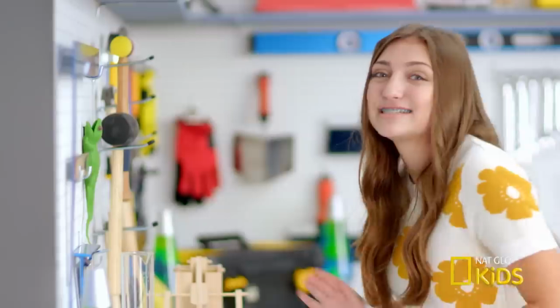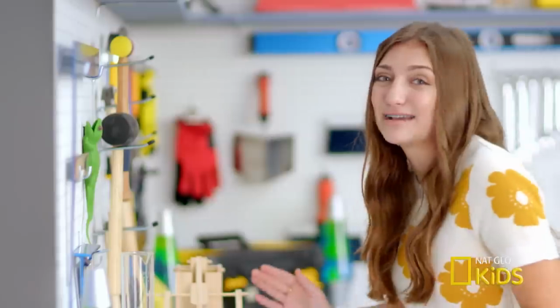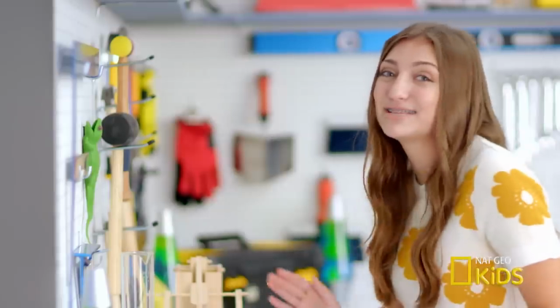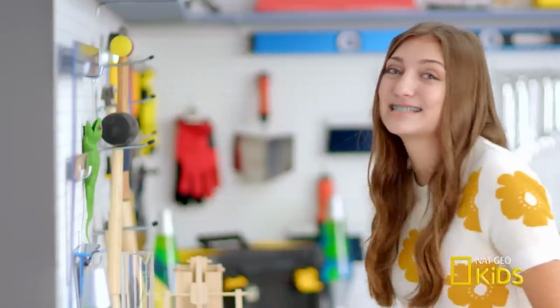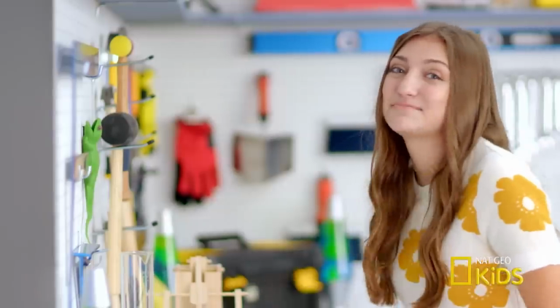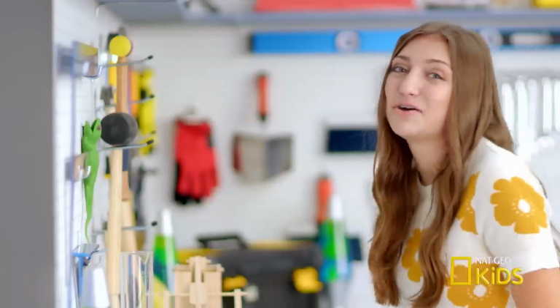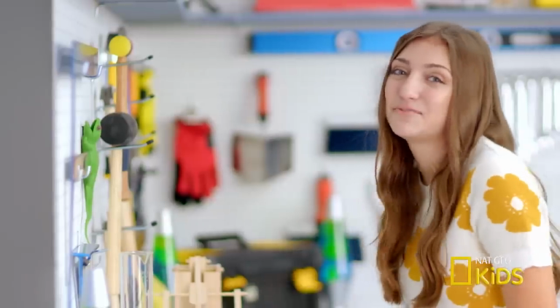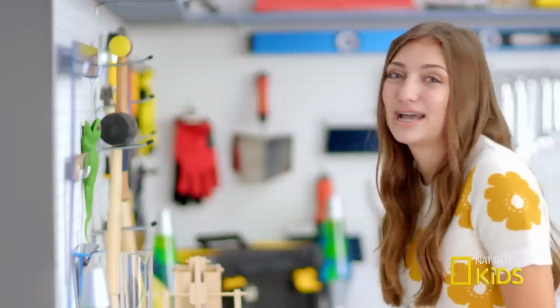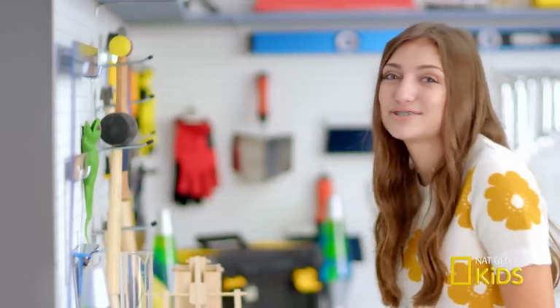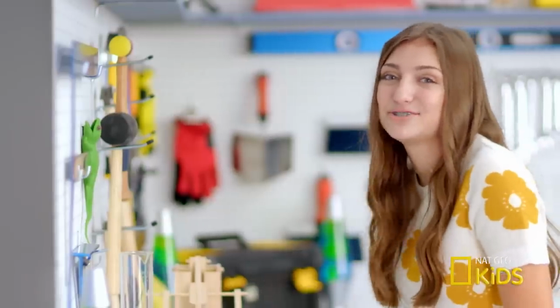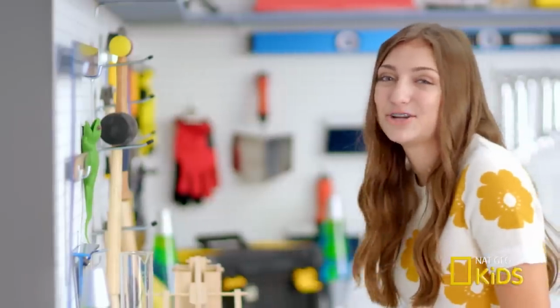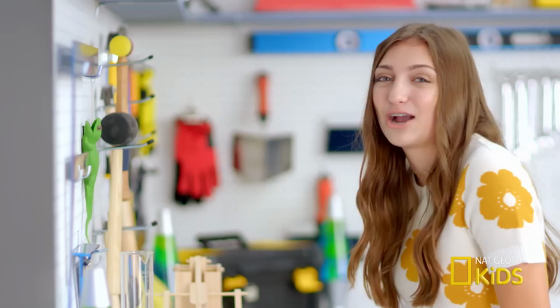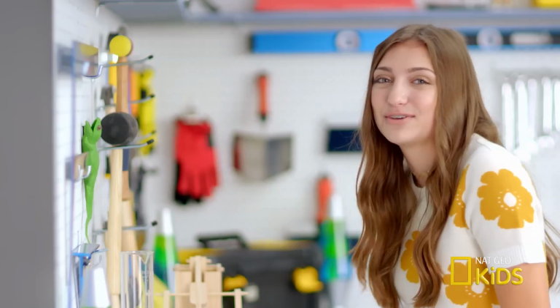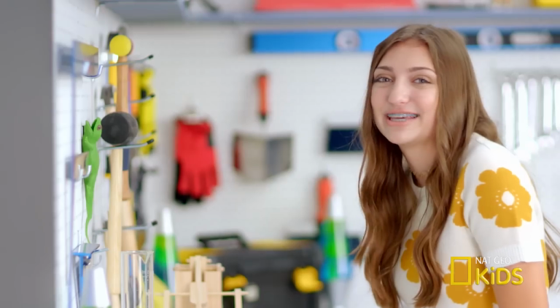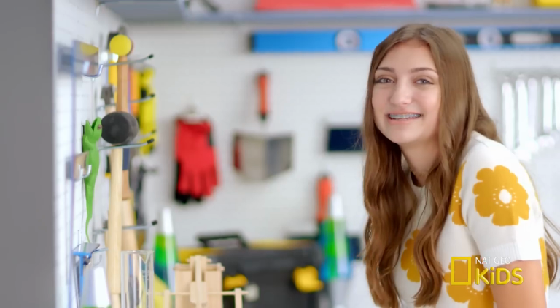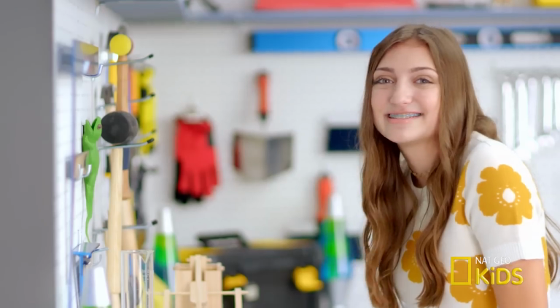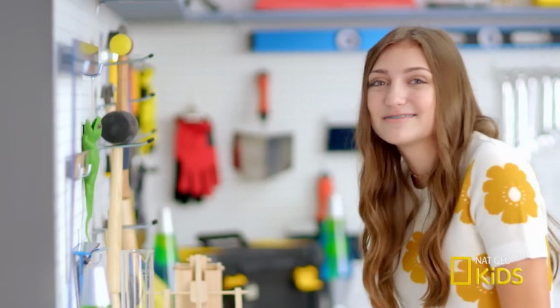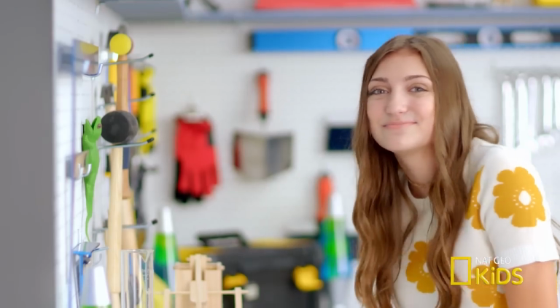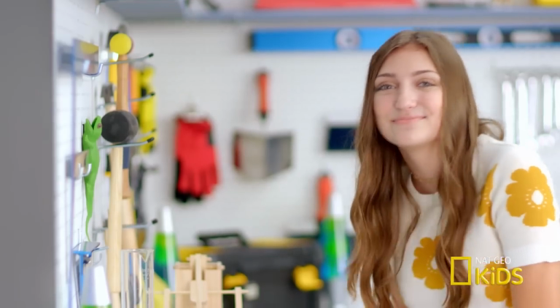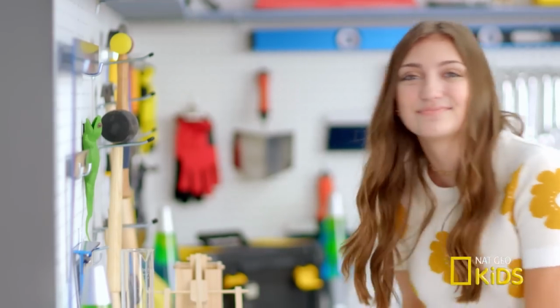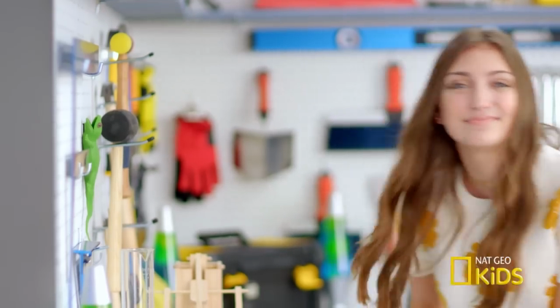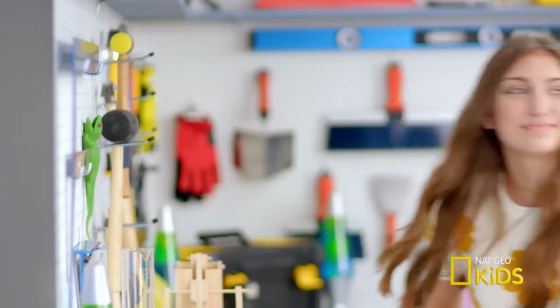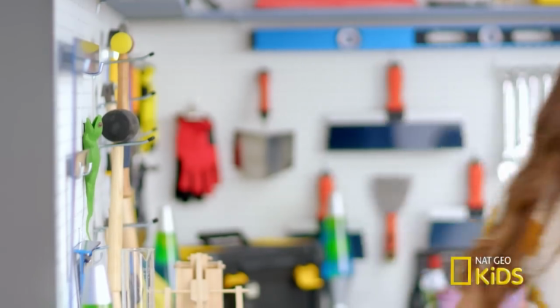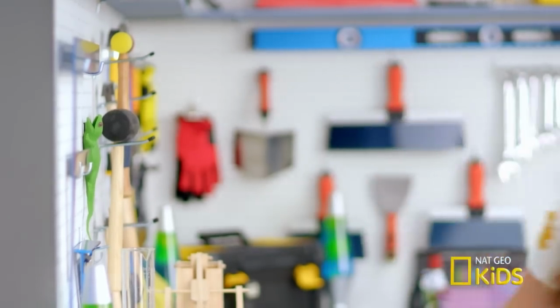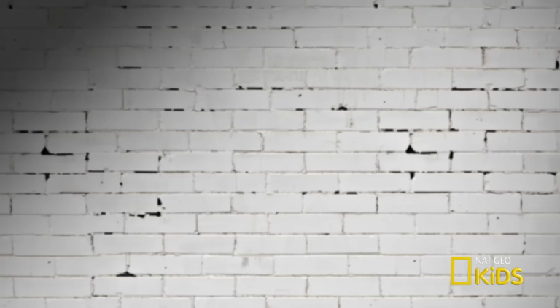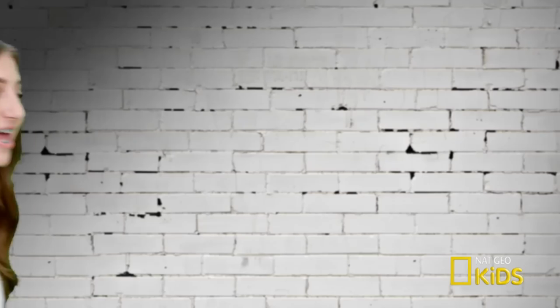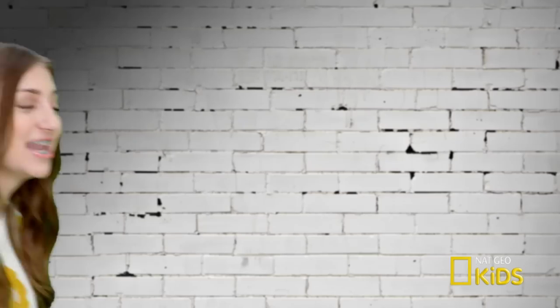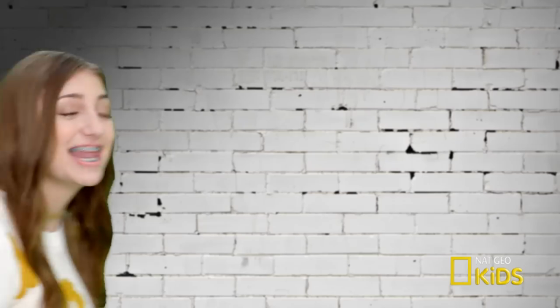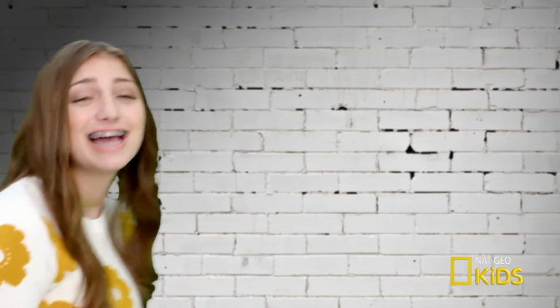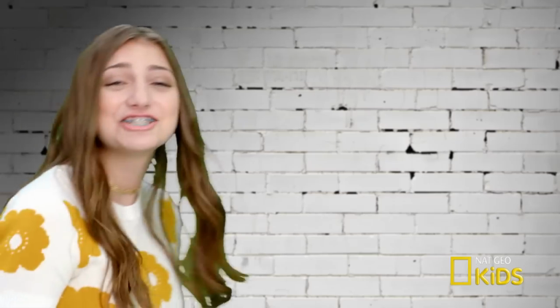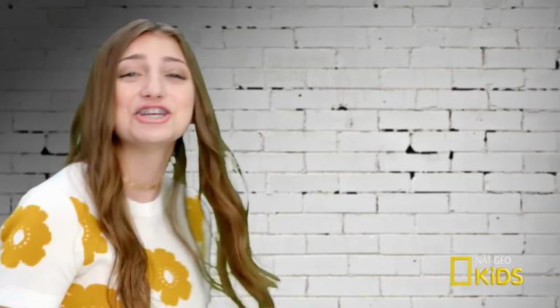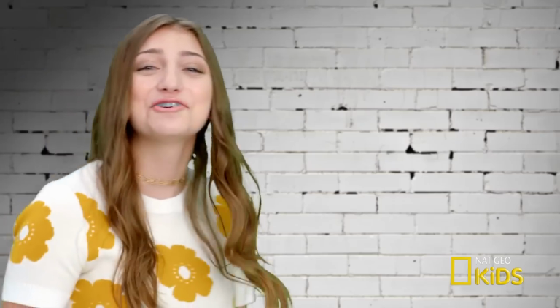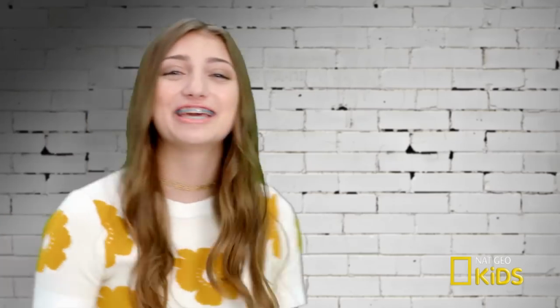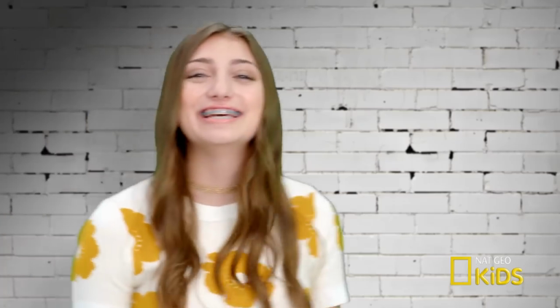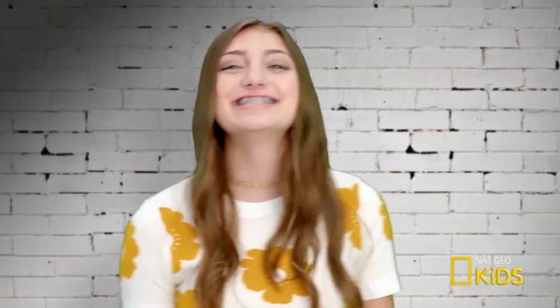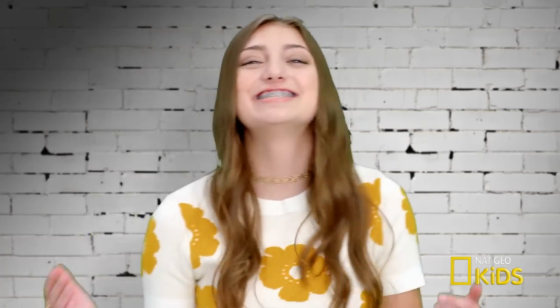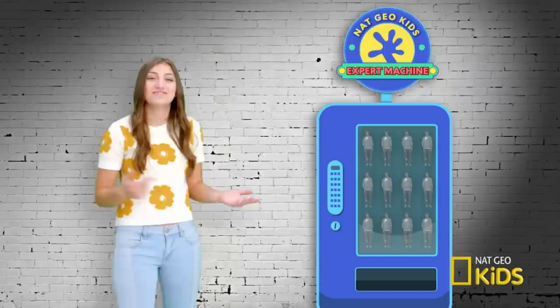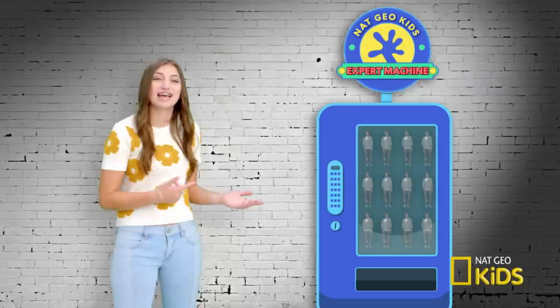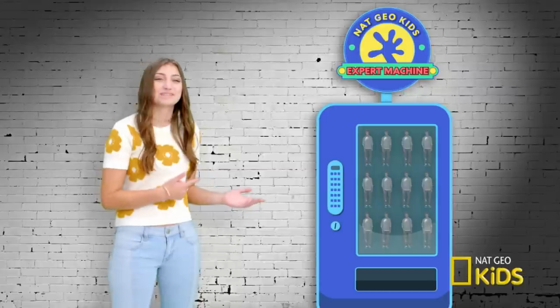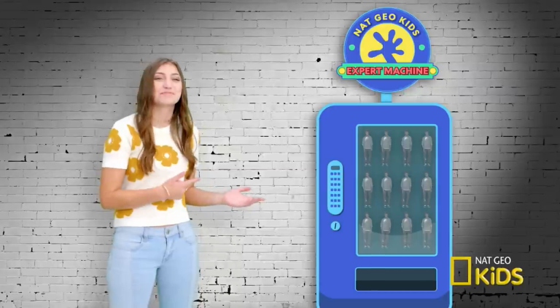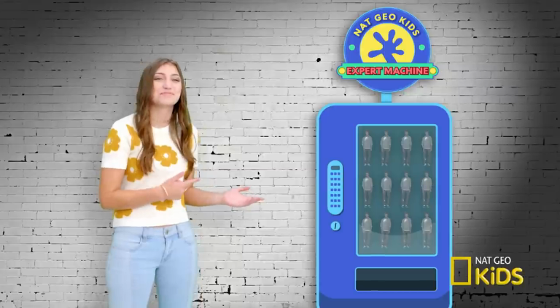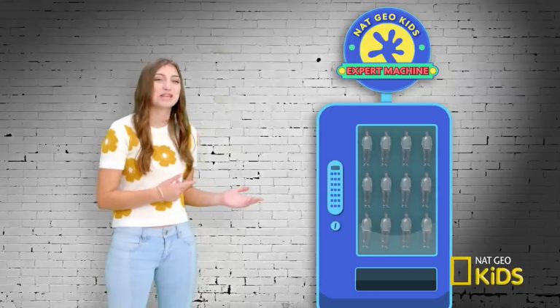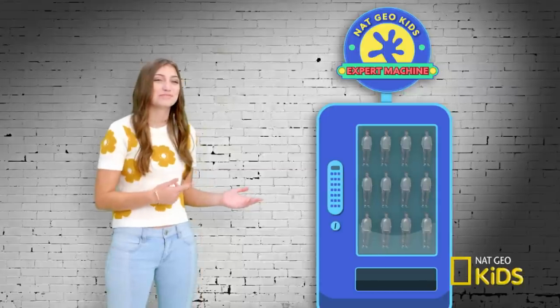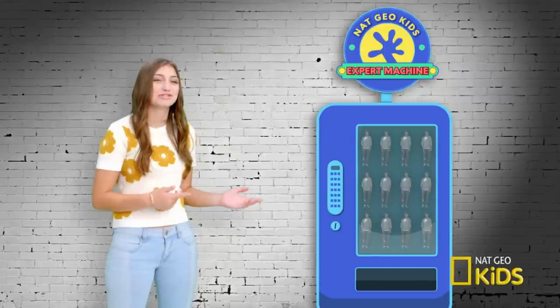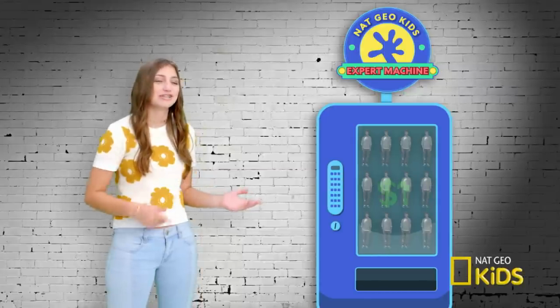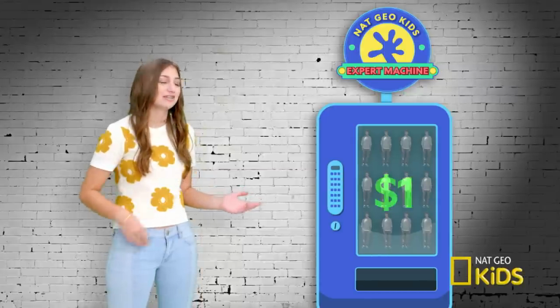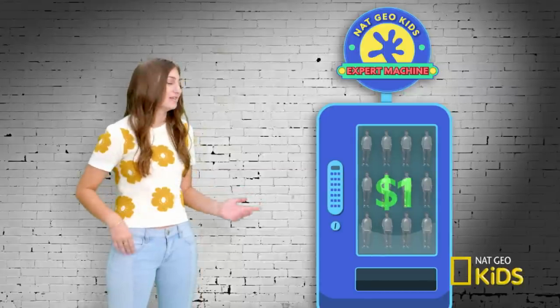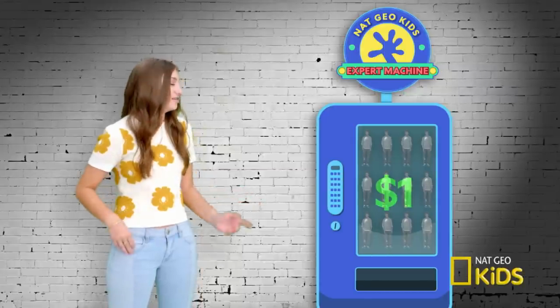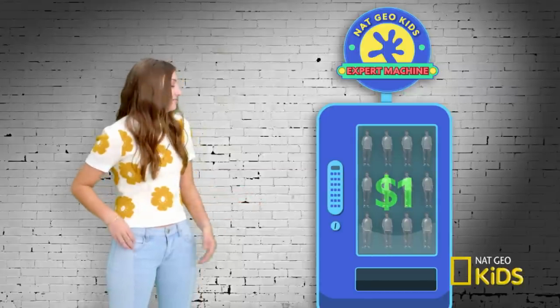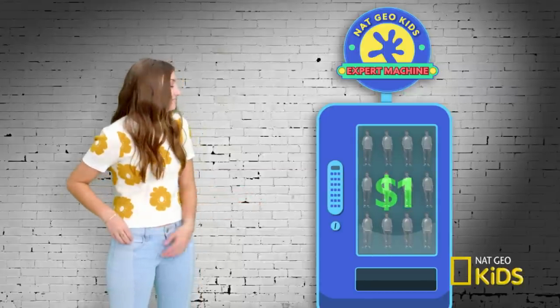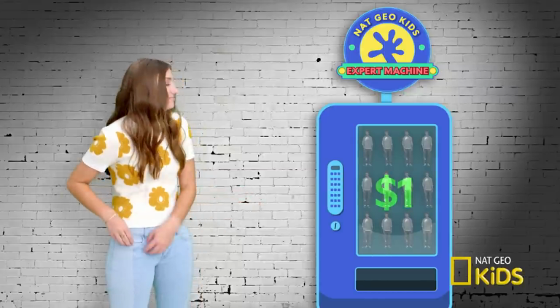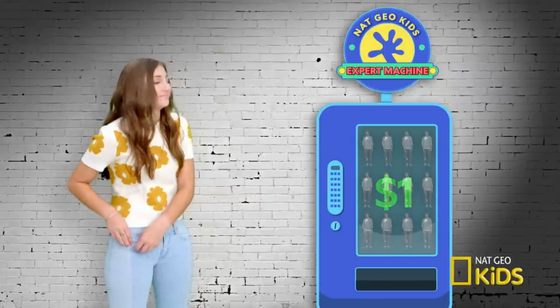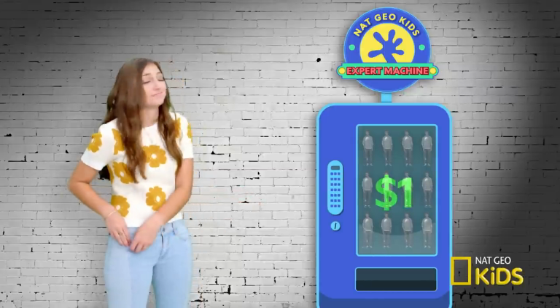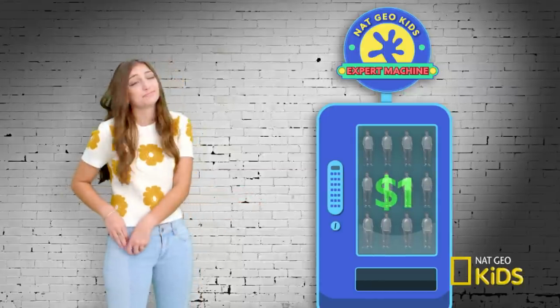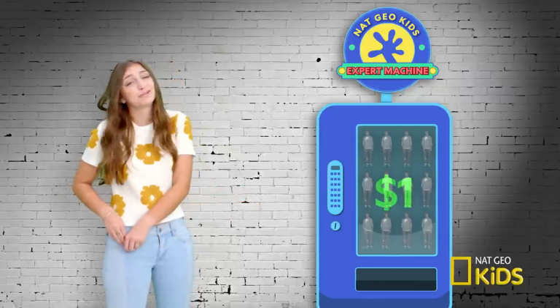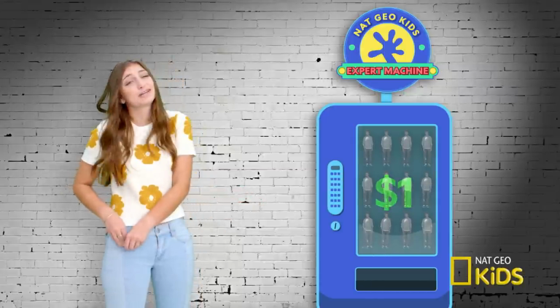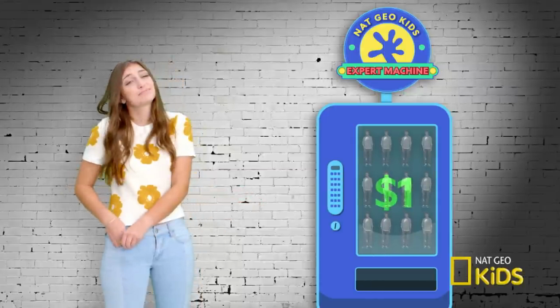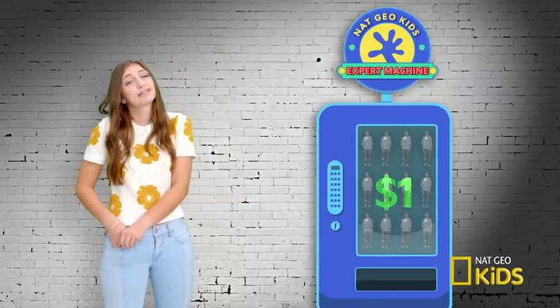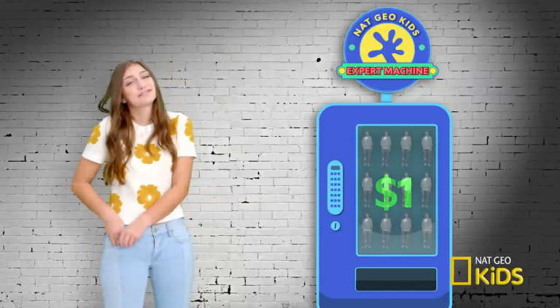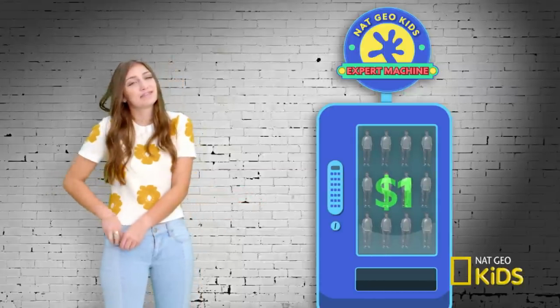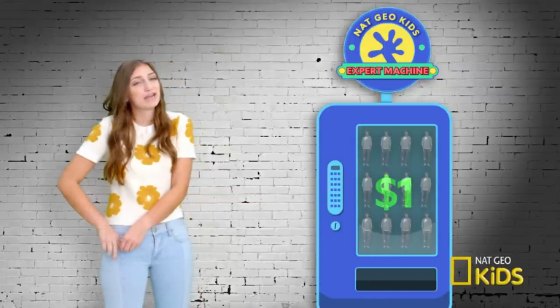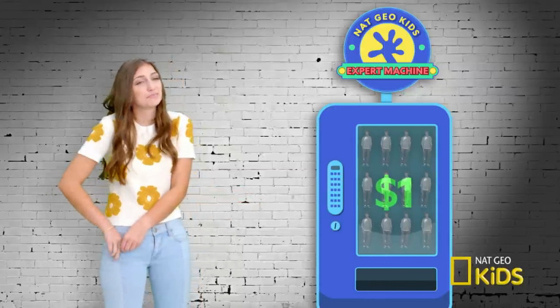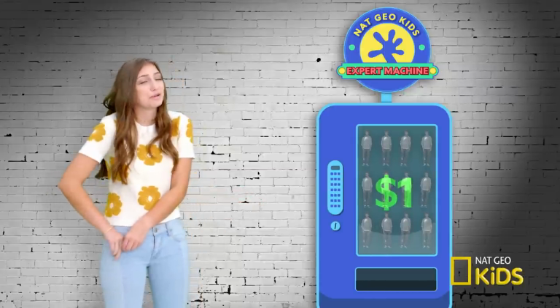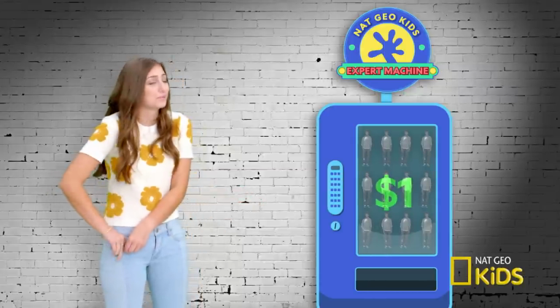Time to get some help from National Geographic Kids. Nachio Kids Expert Vending Machine. Hmm, more expensive than I remember.